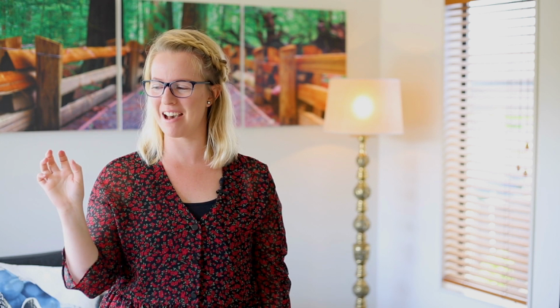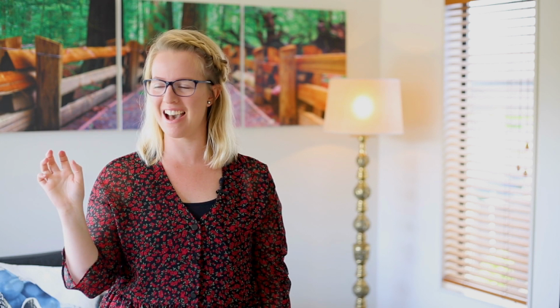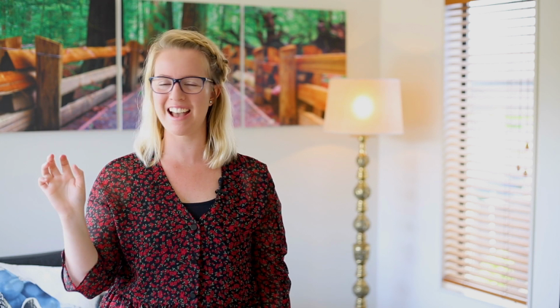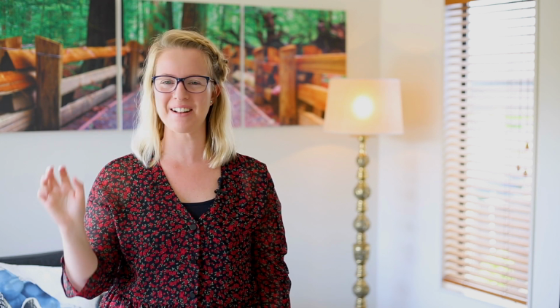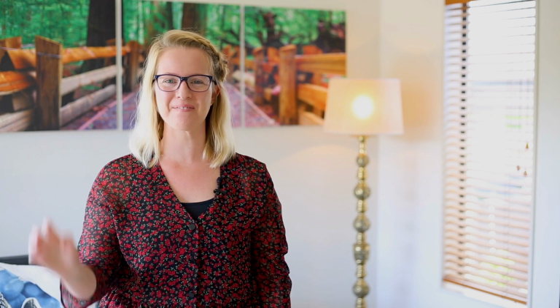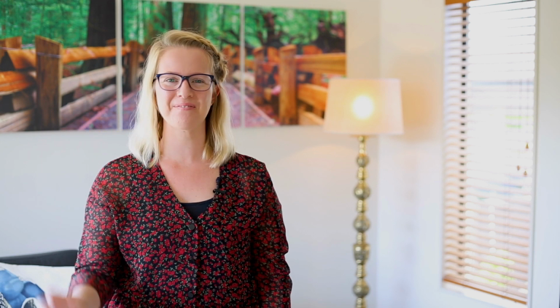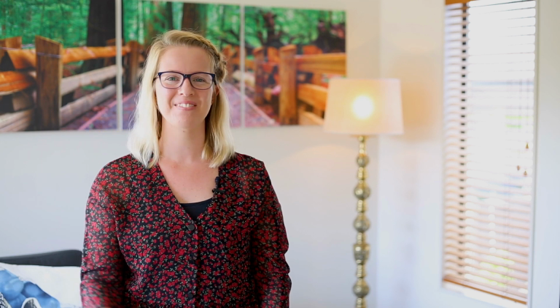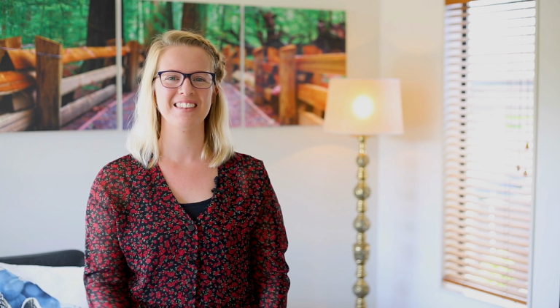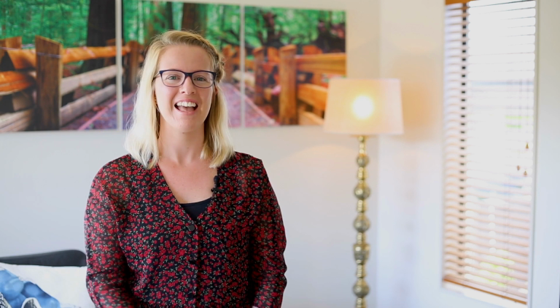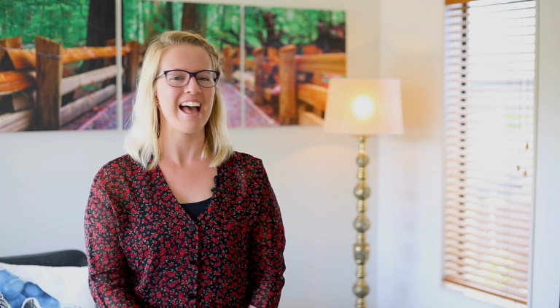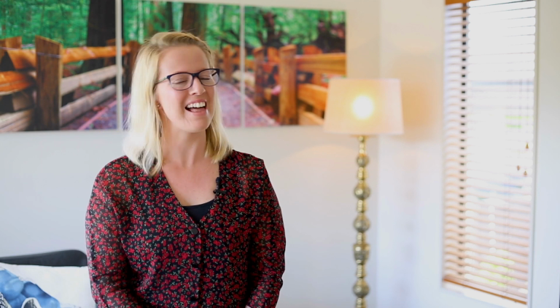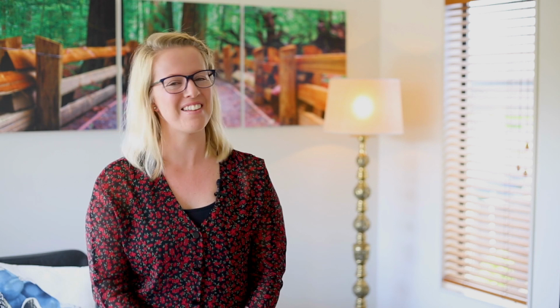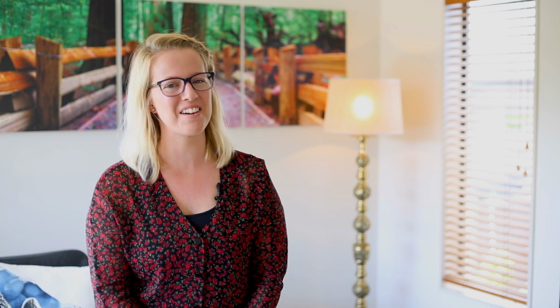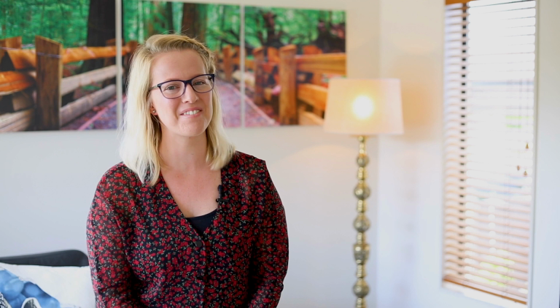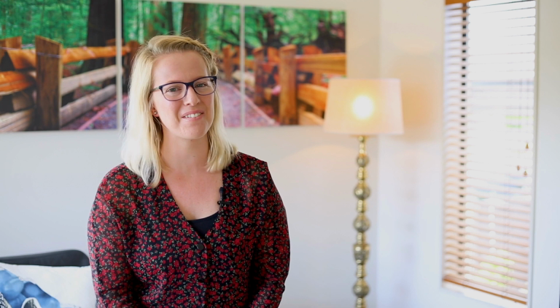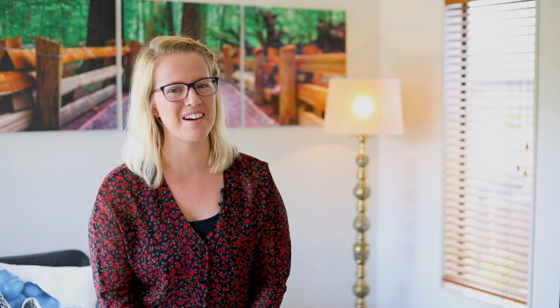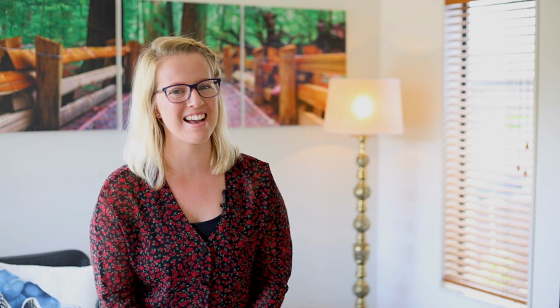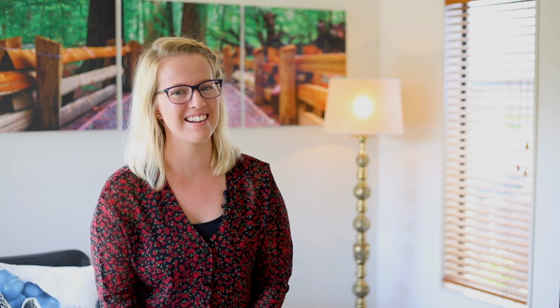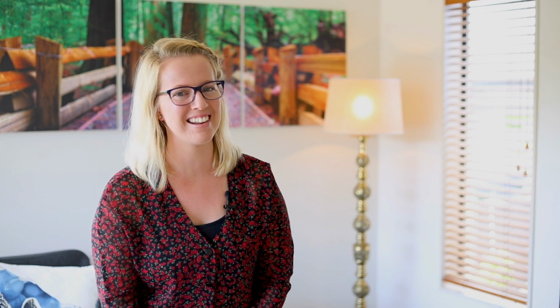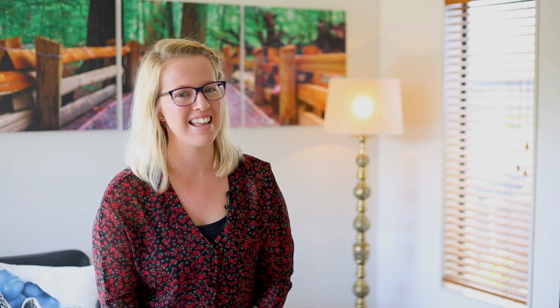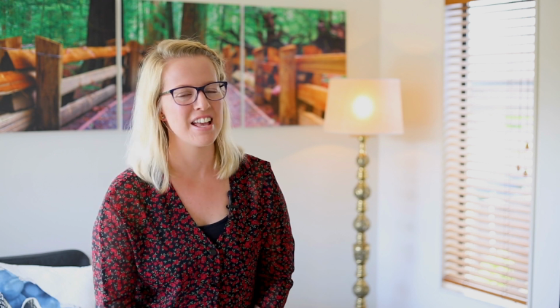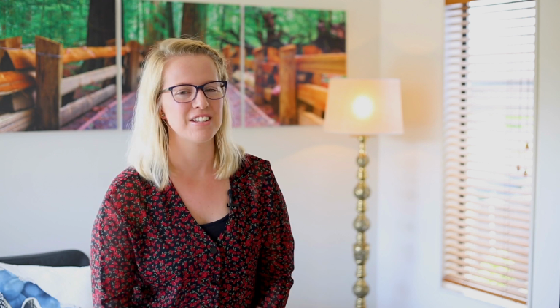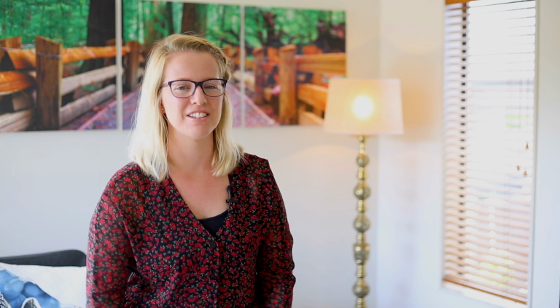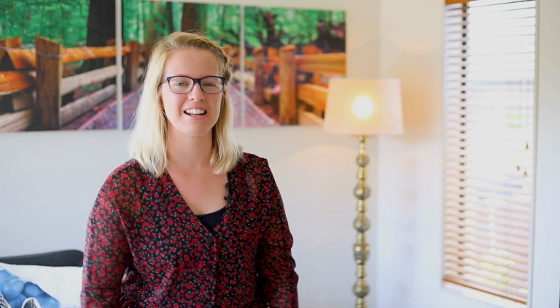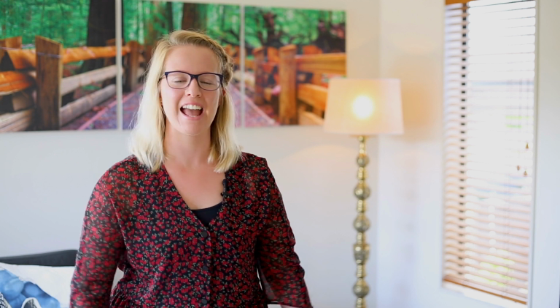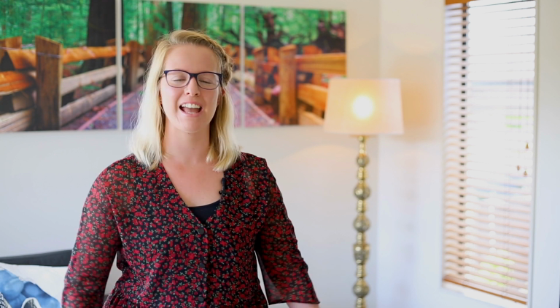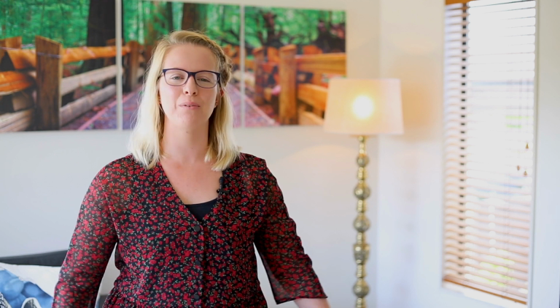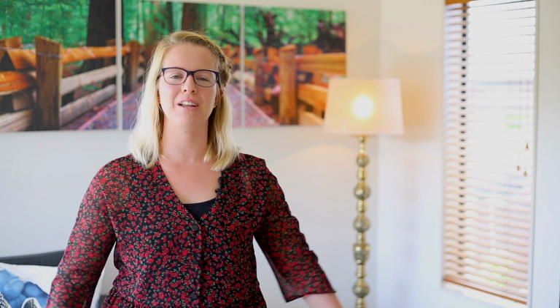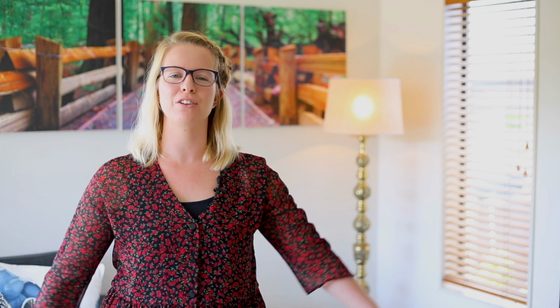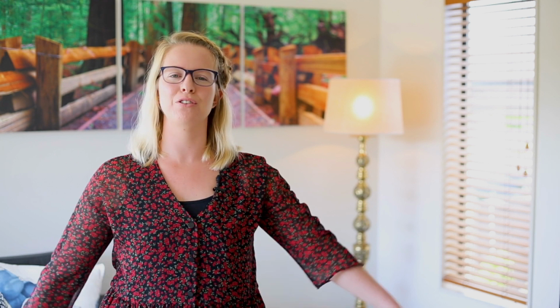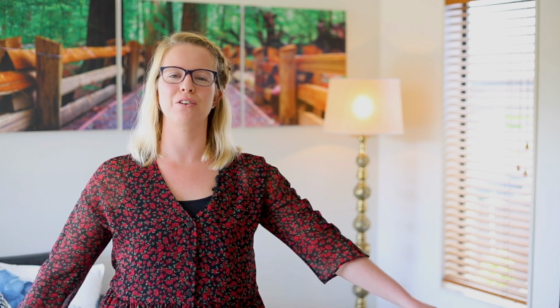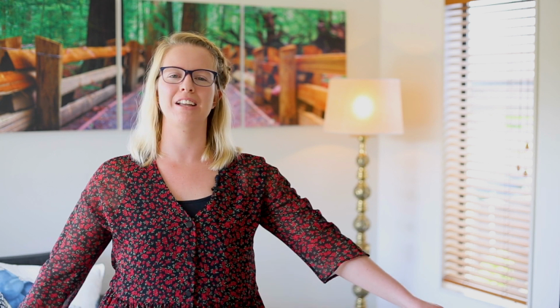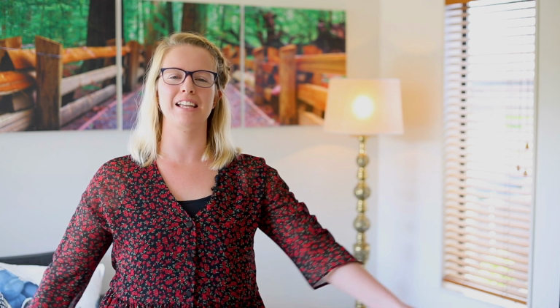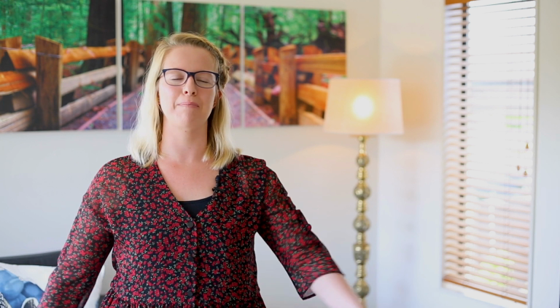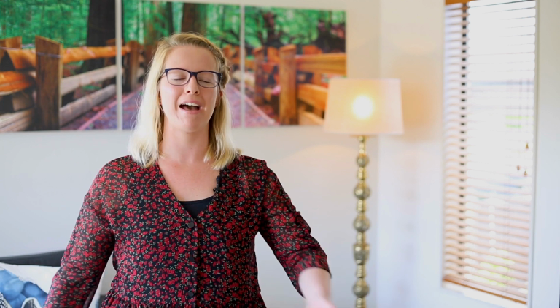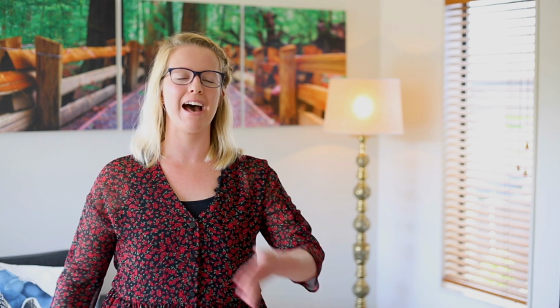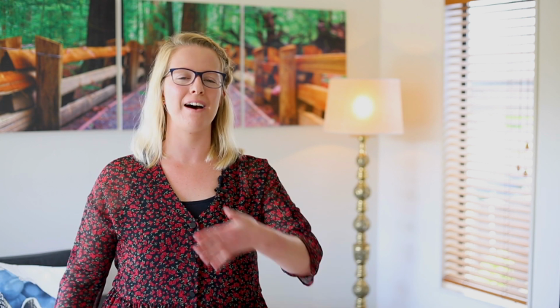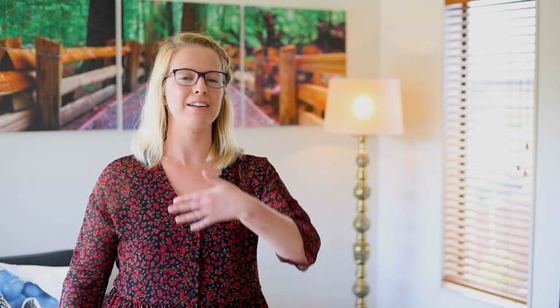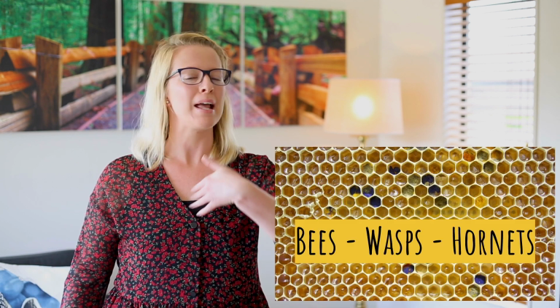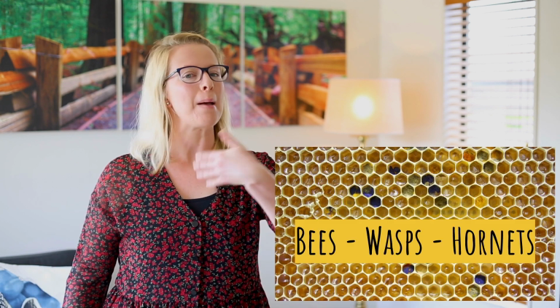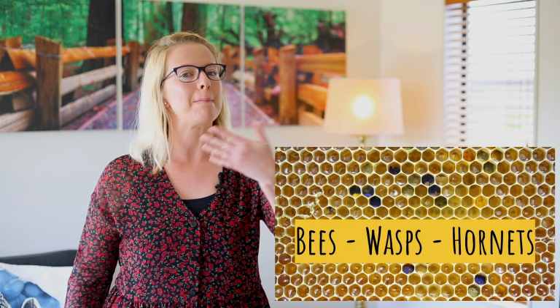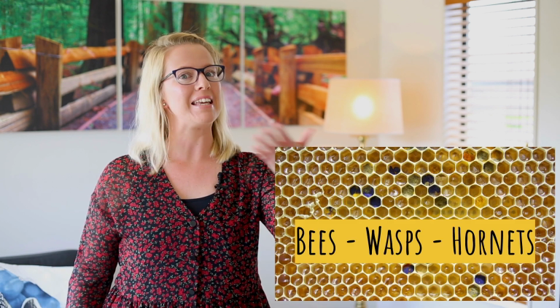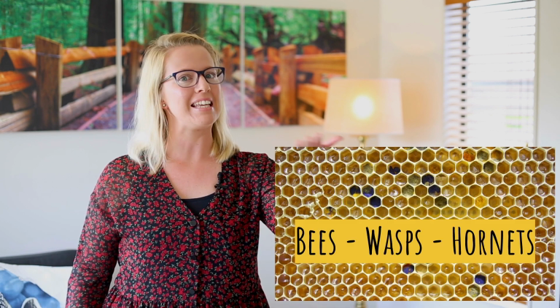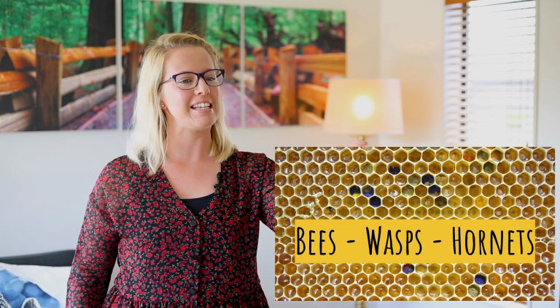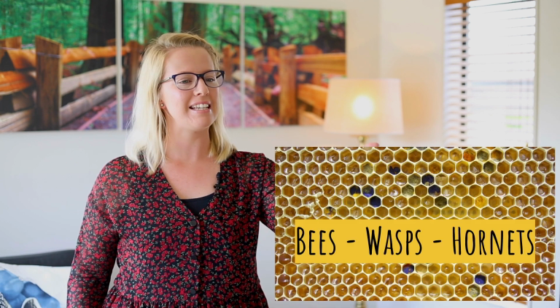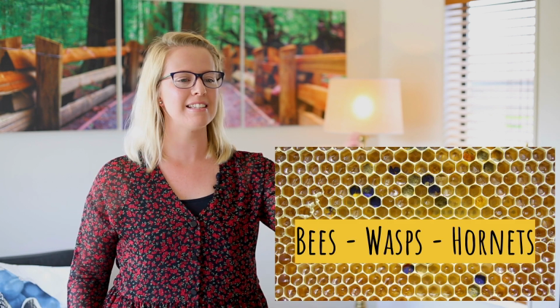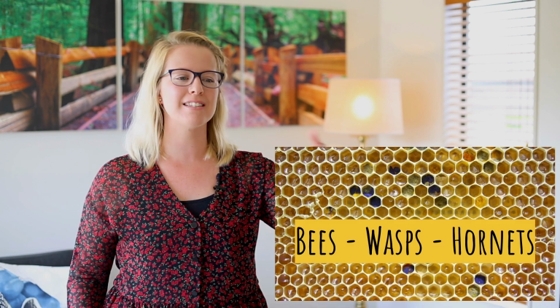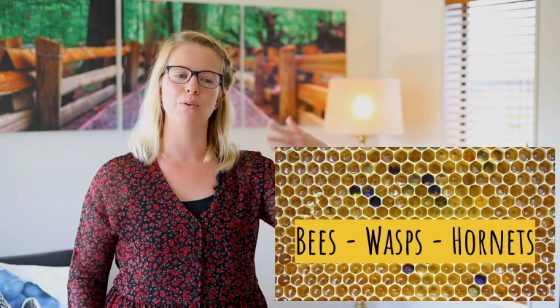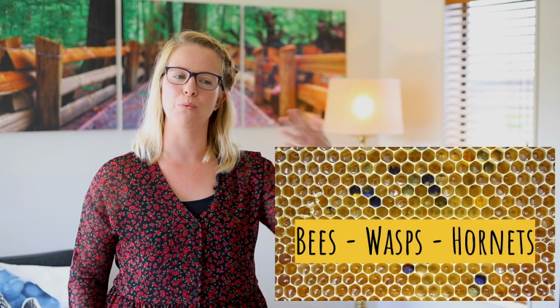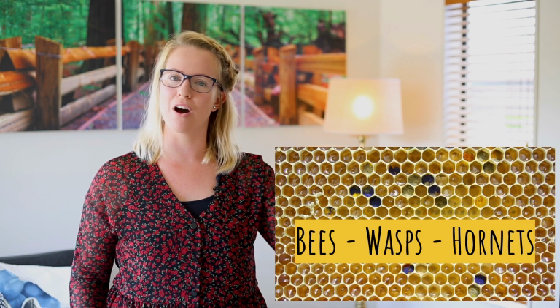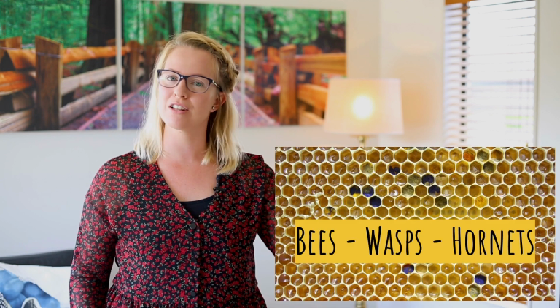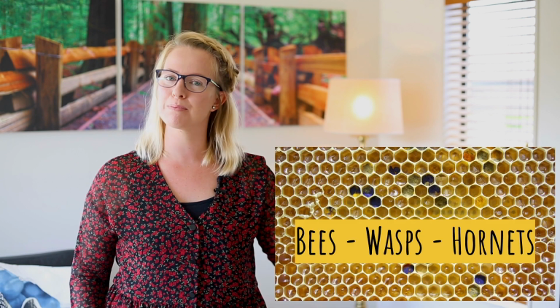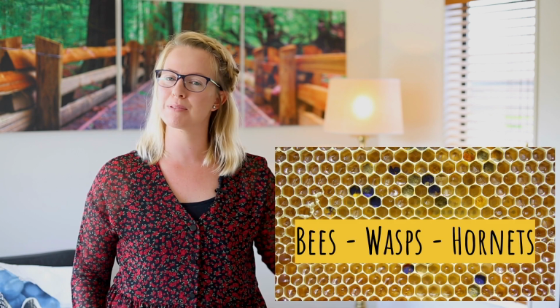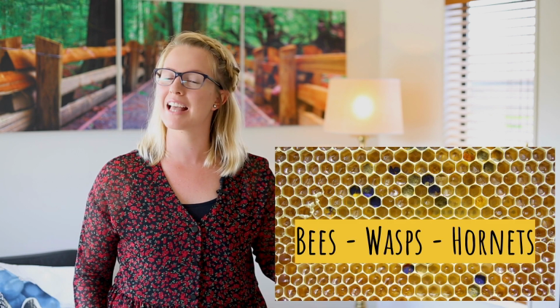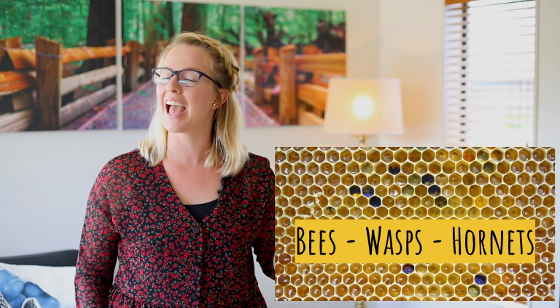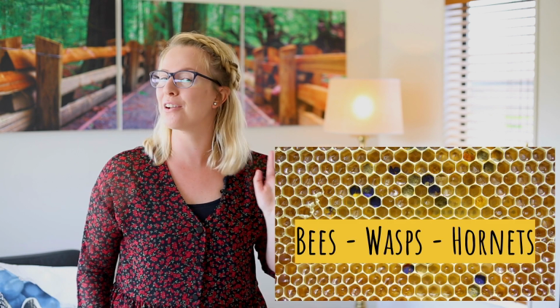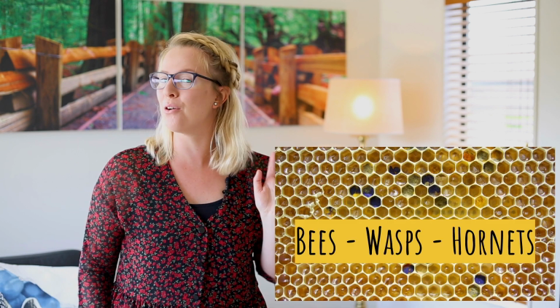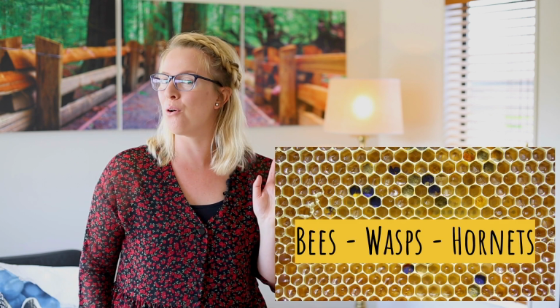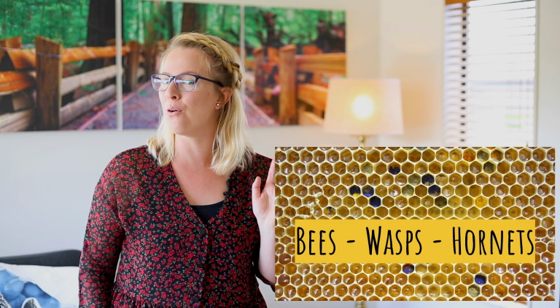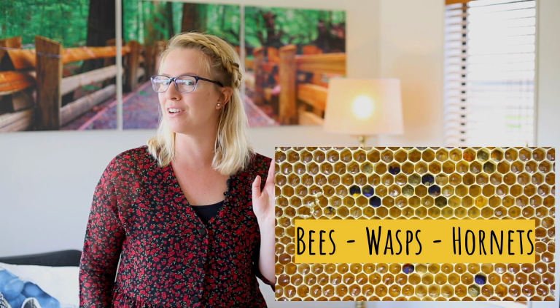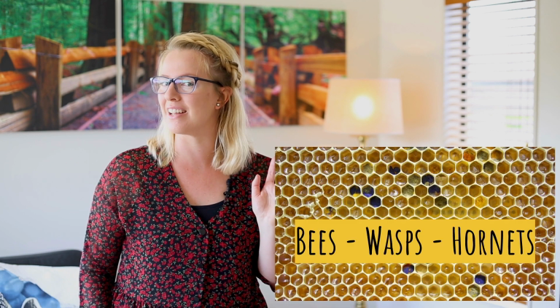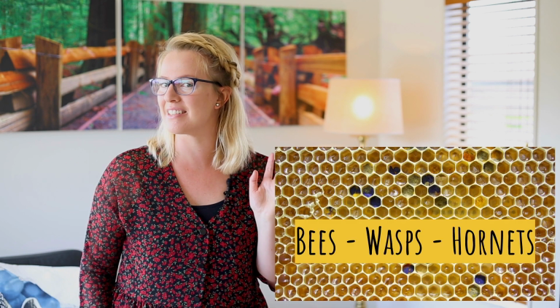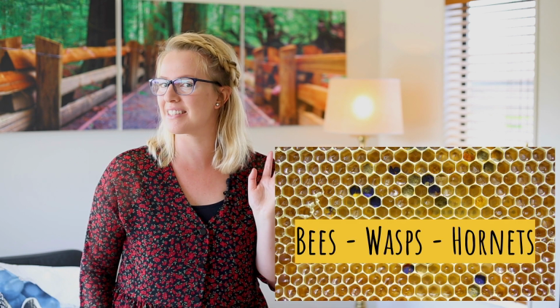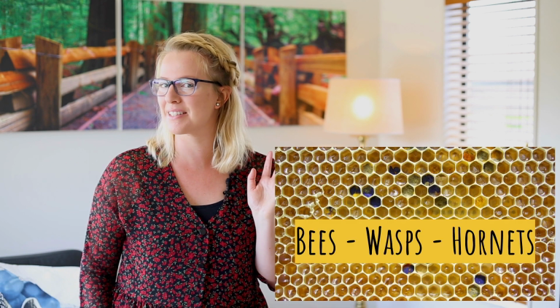Goodbye. Hello everyone, today we are talking about bees, wasps and hornets.